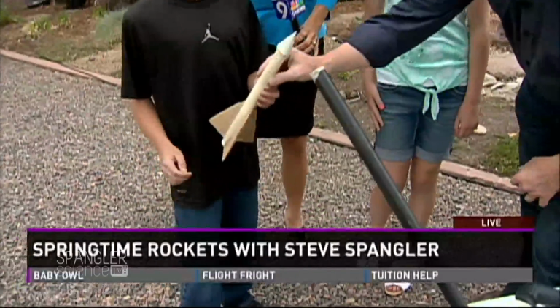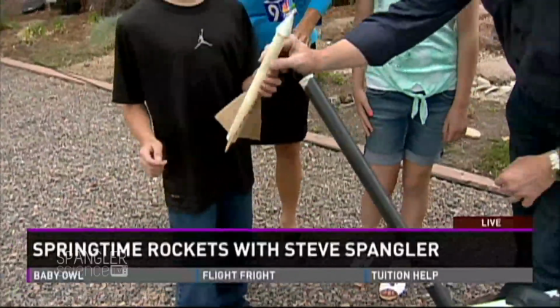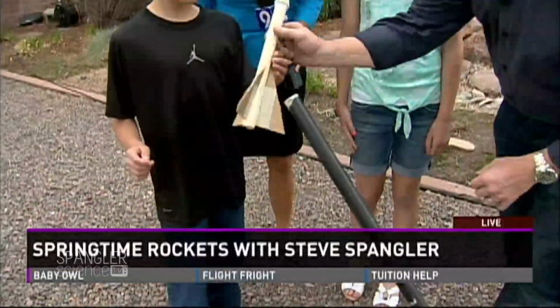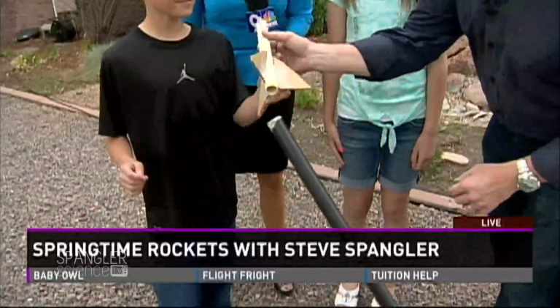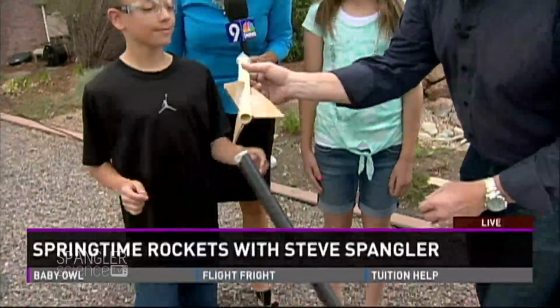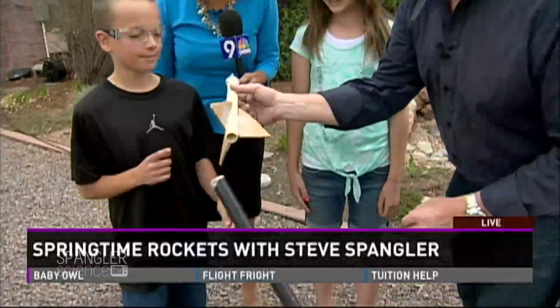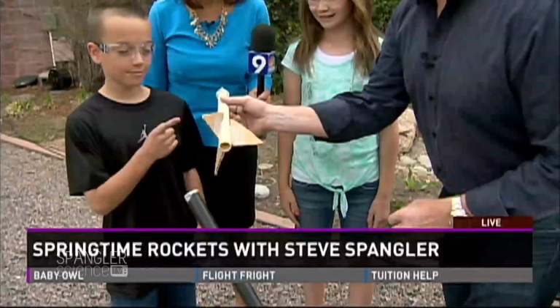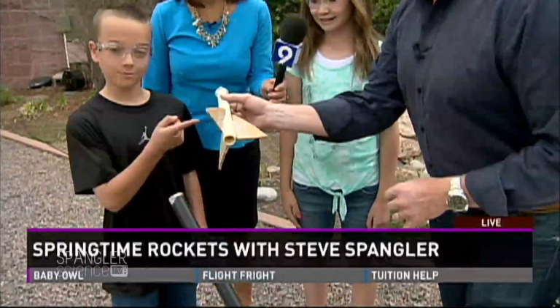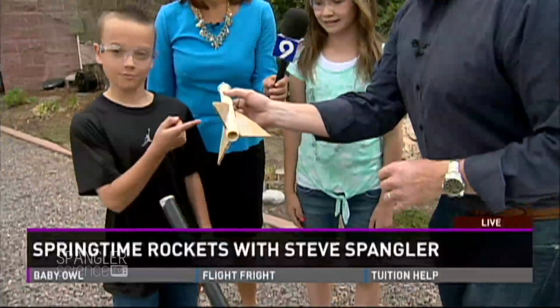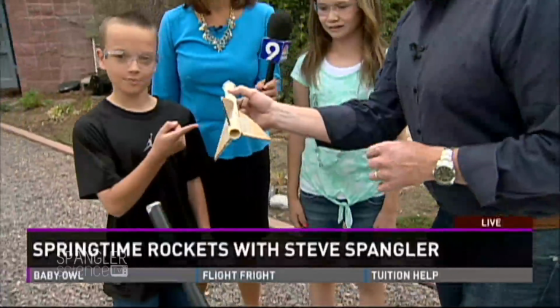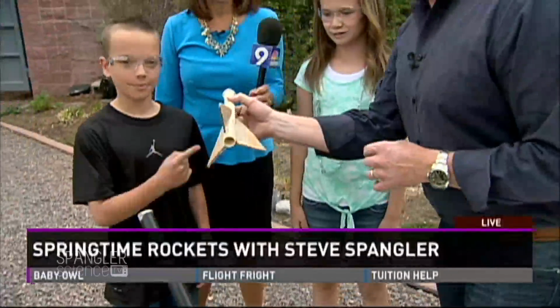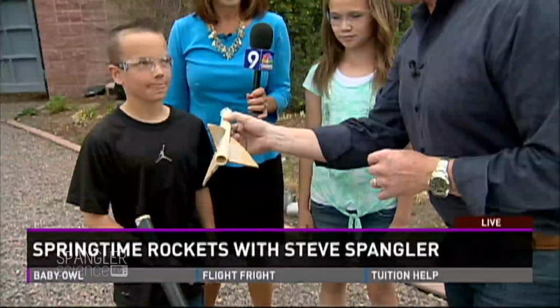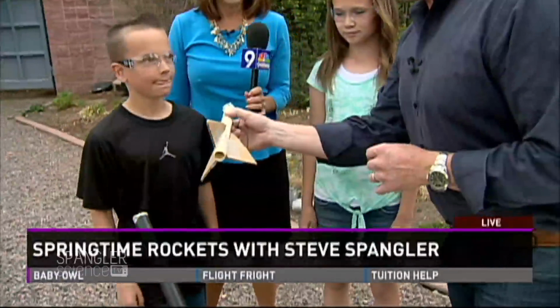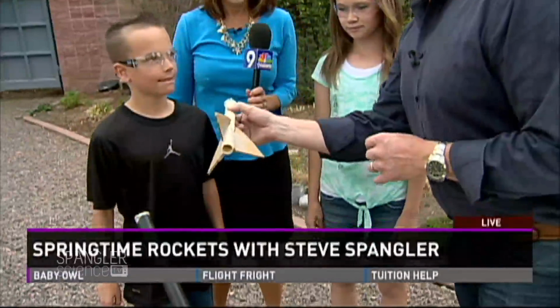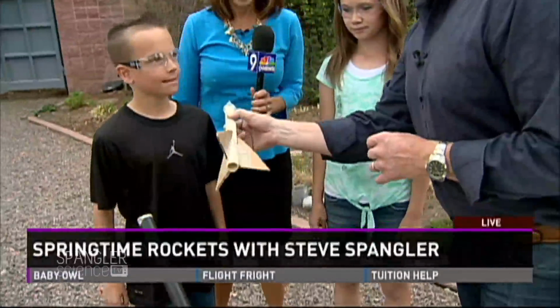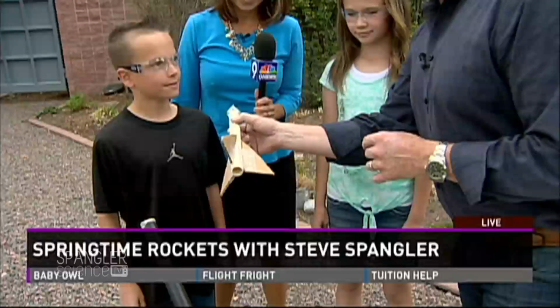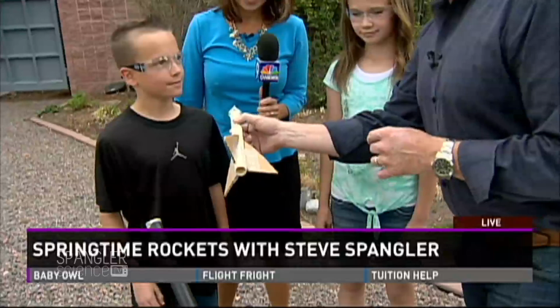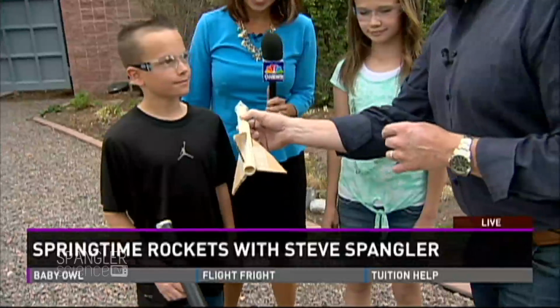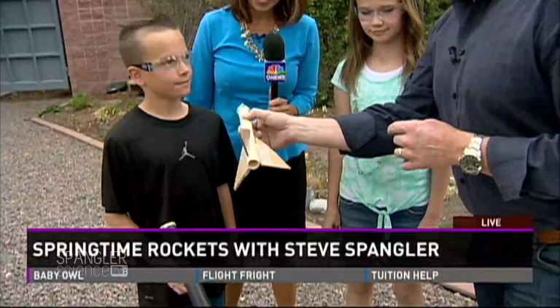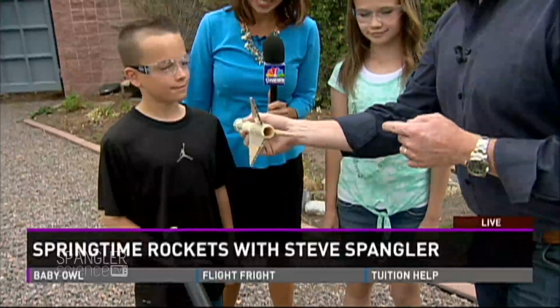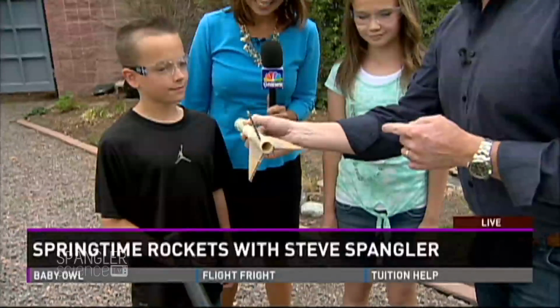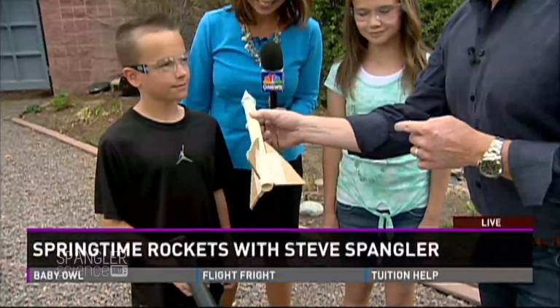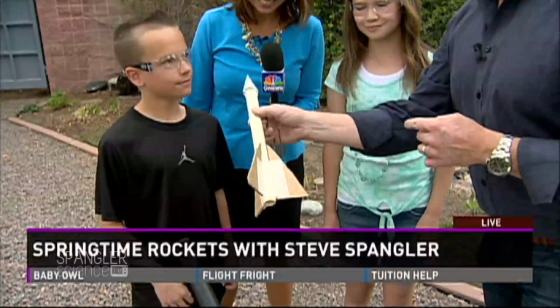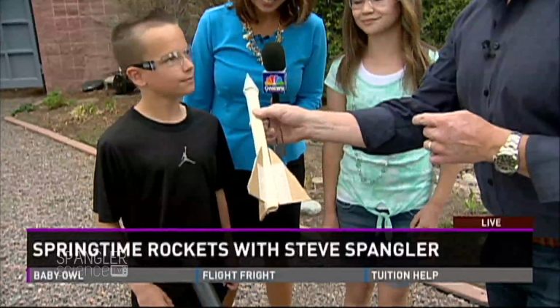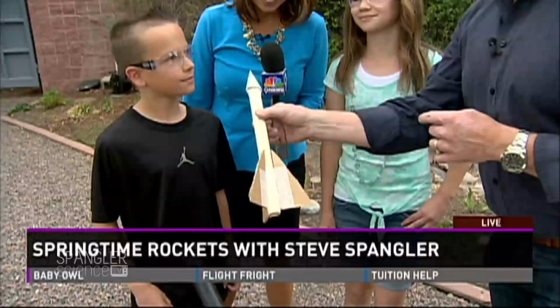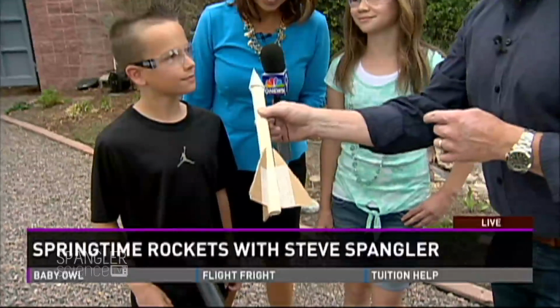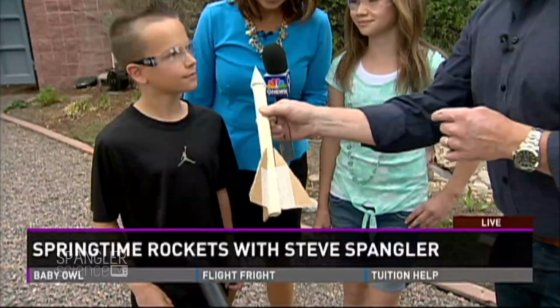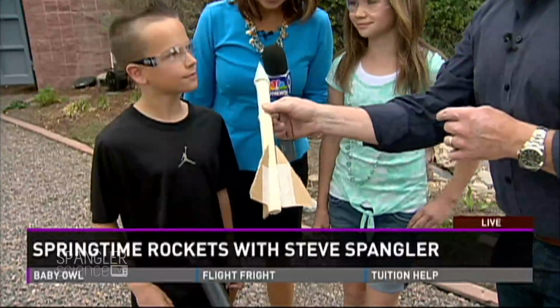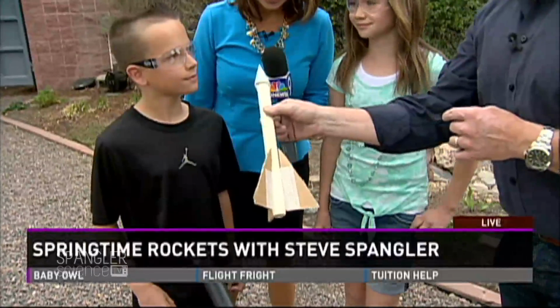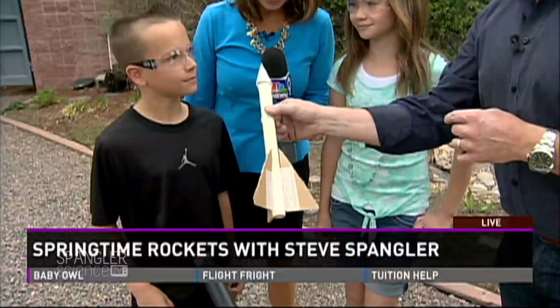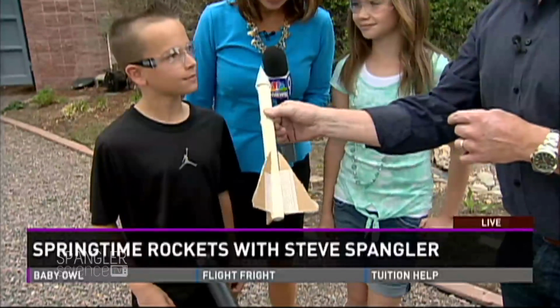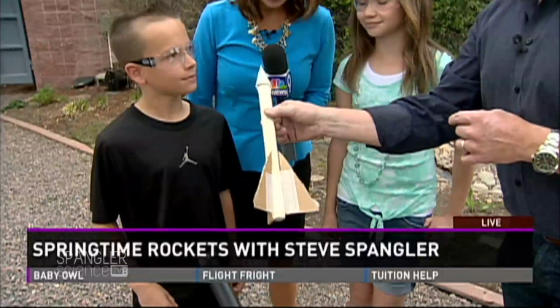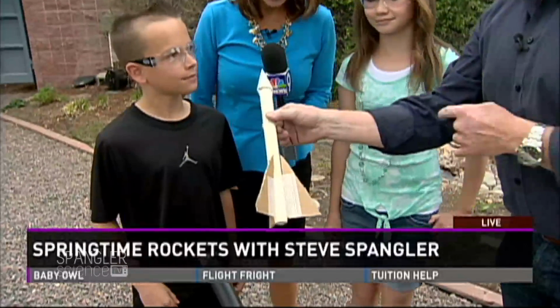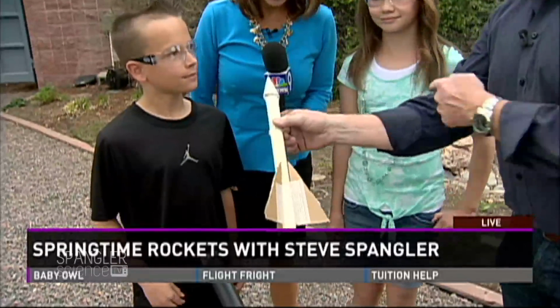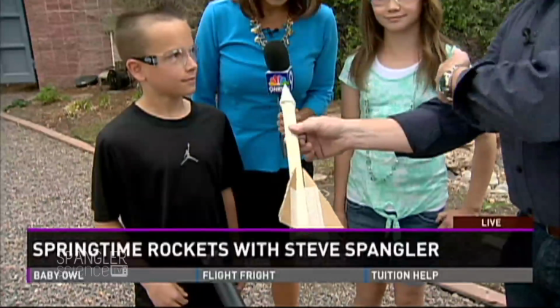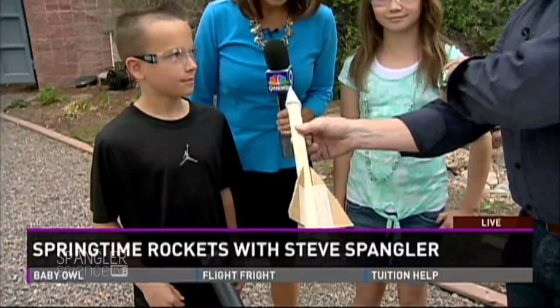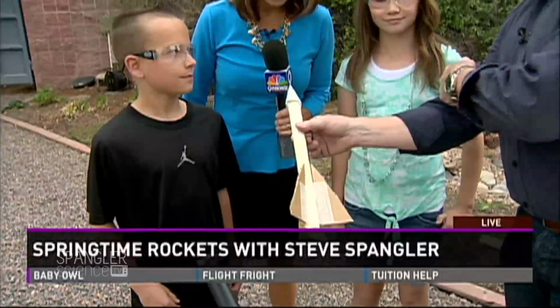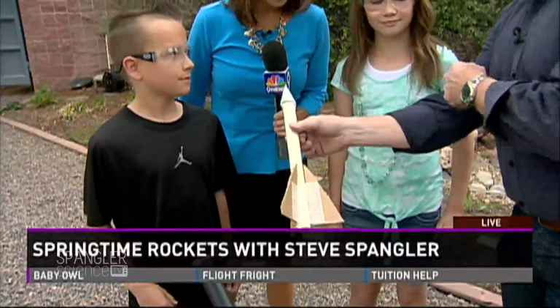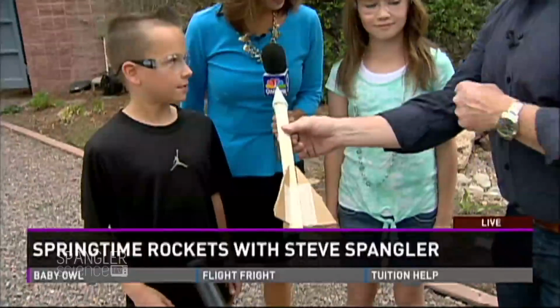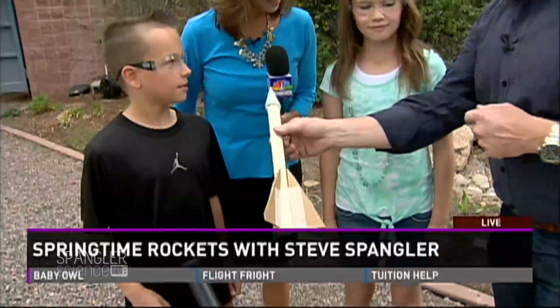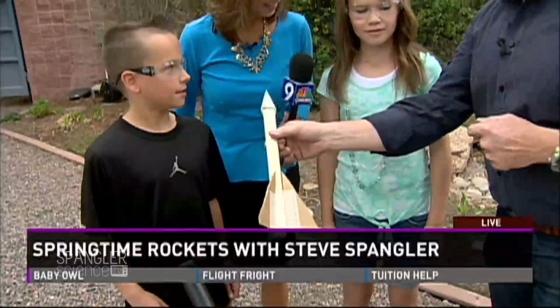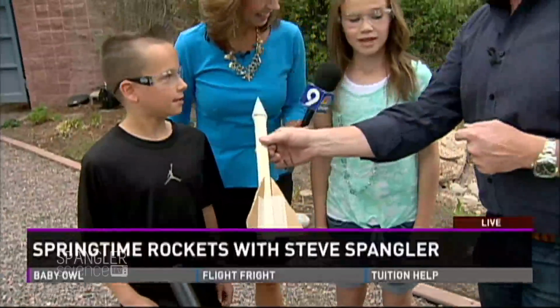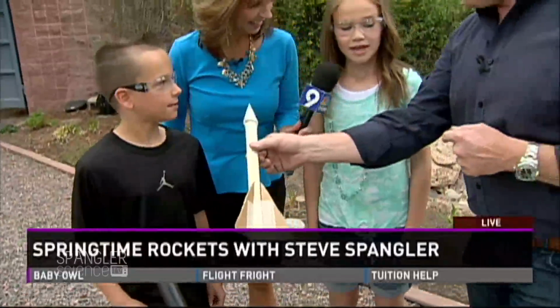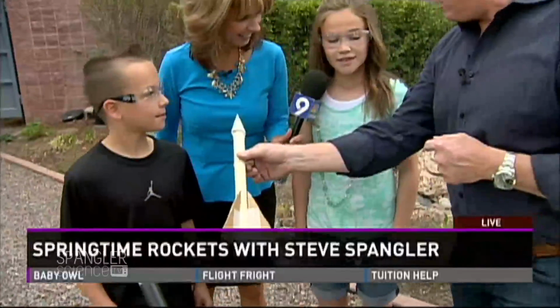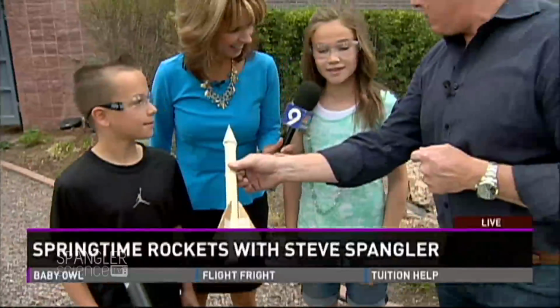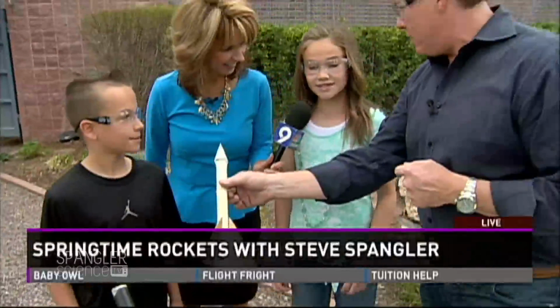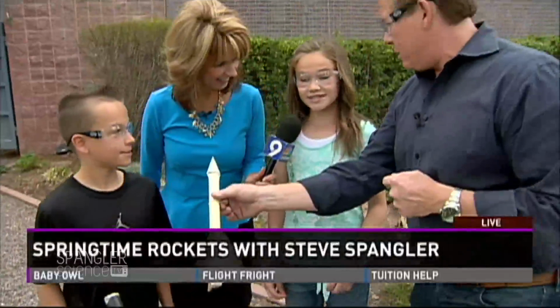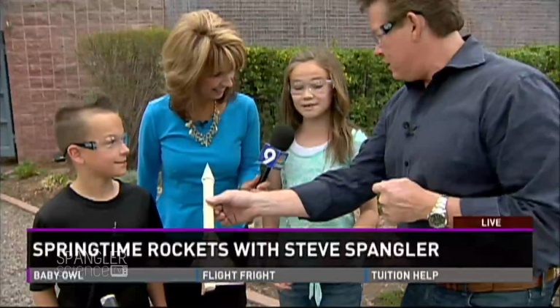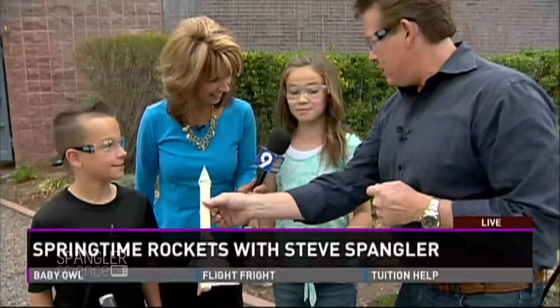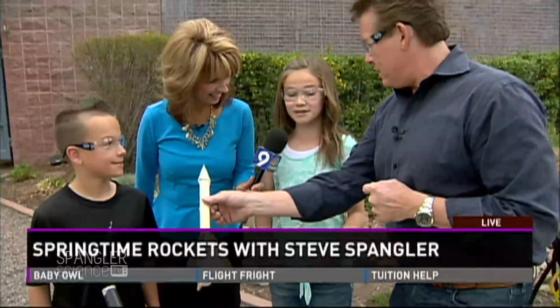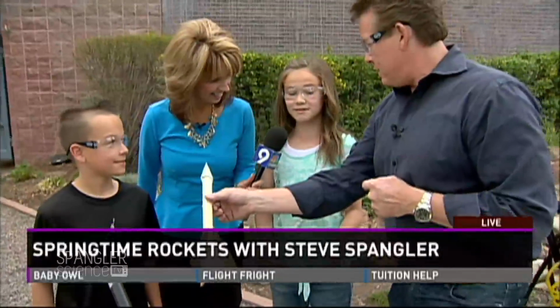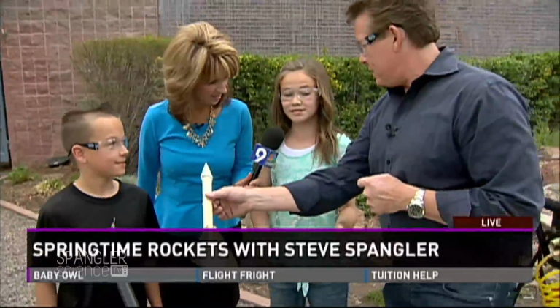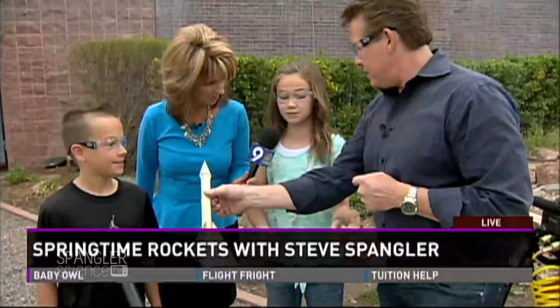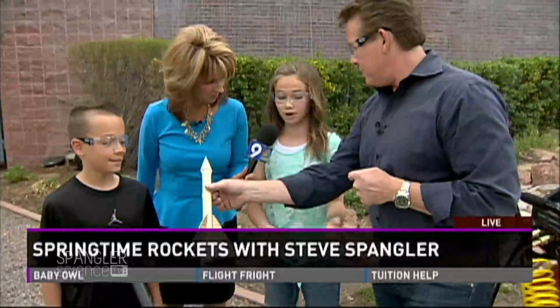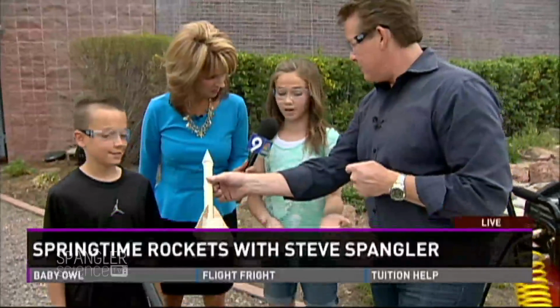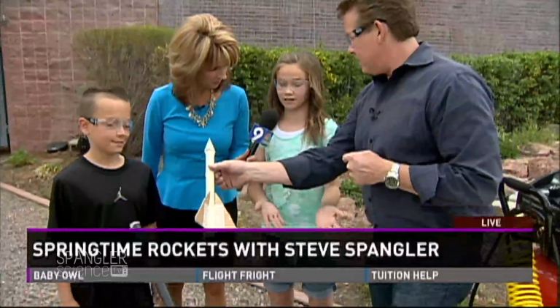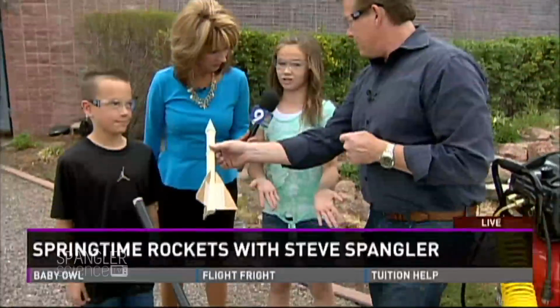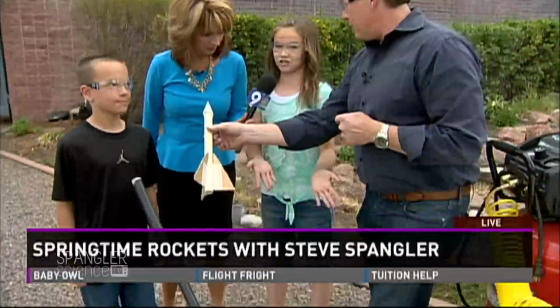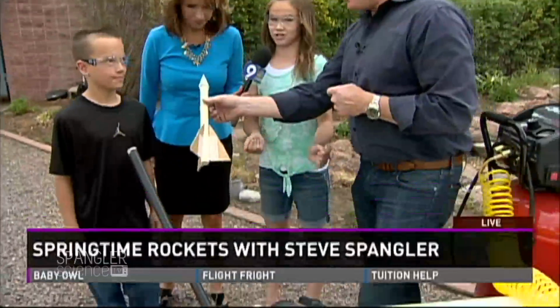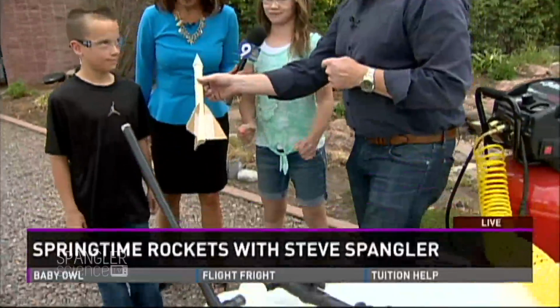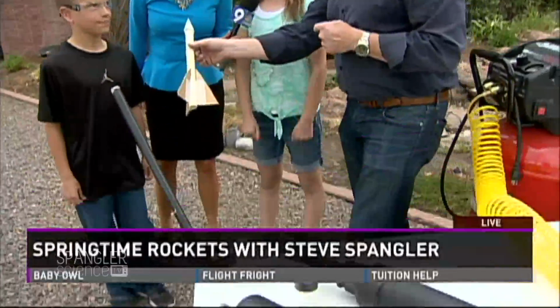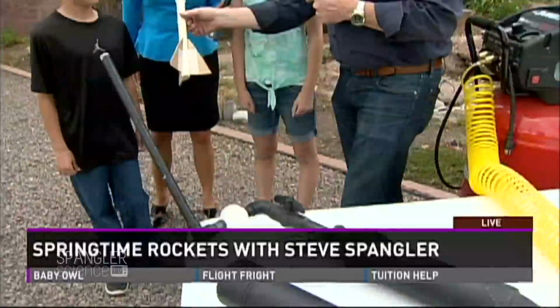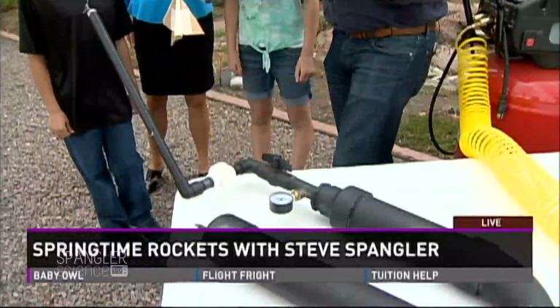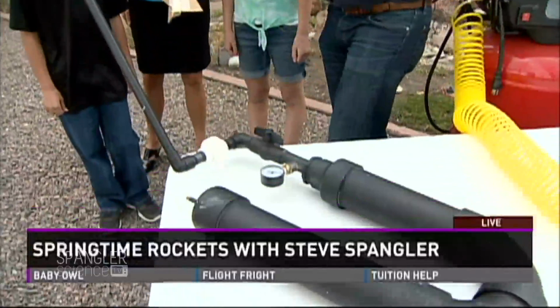It's a paper rocket. In order to launch a paper rocket, we need a launching device. What are we going to use? This is a PVC rocket launcher. Yes, it is.